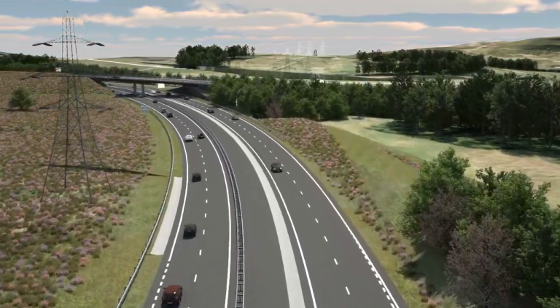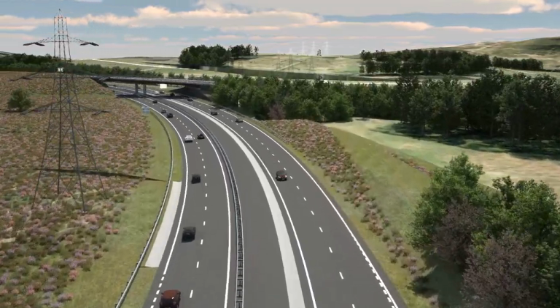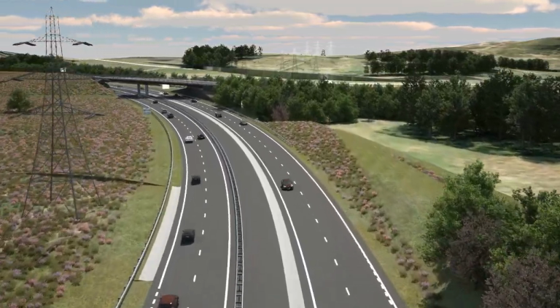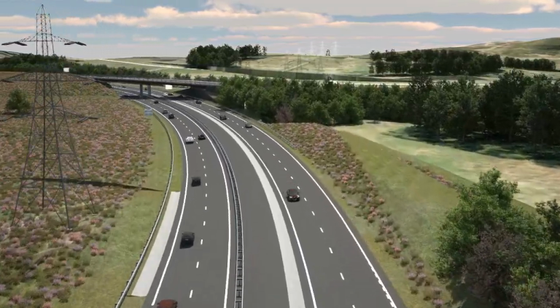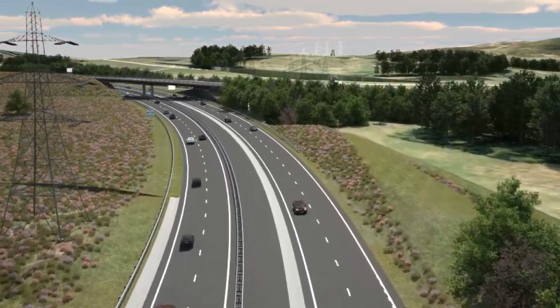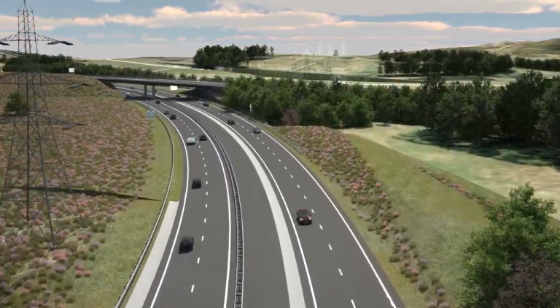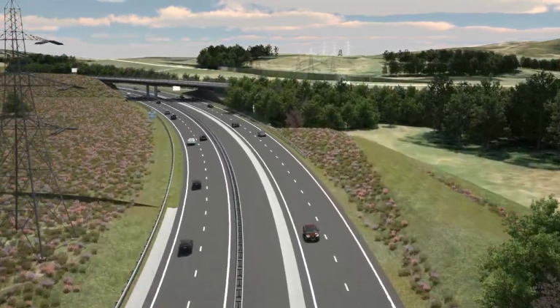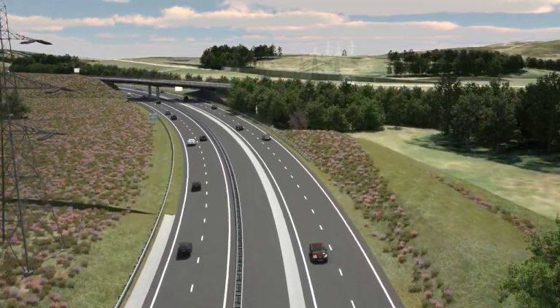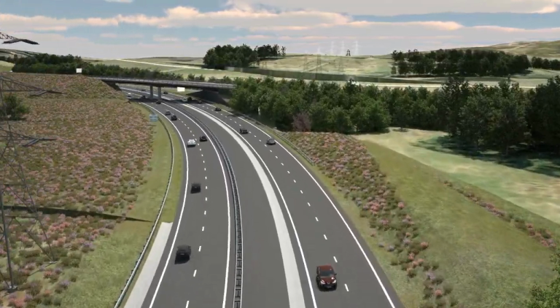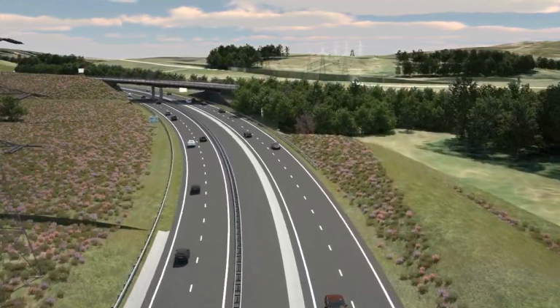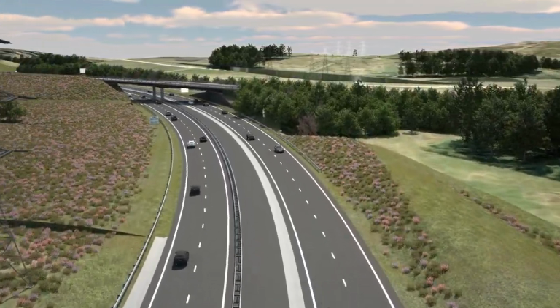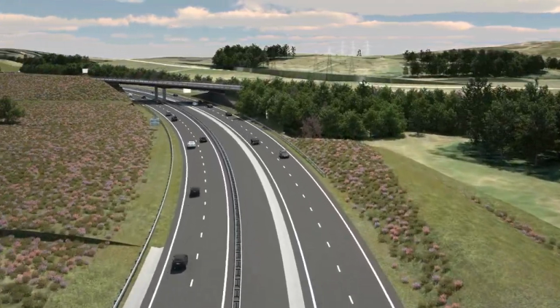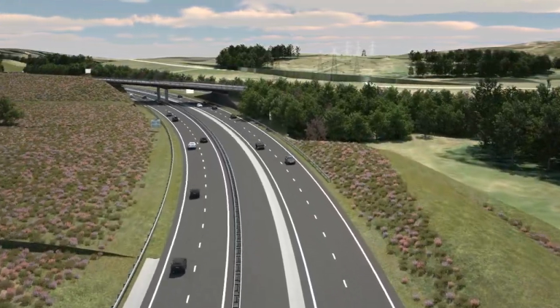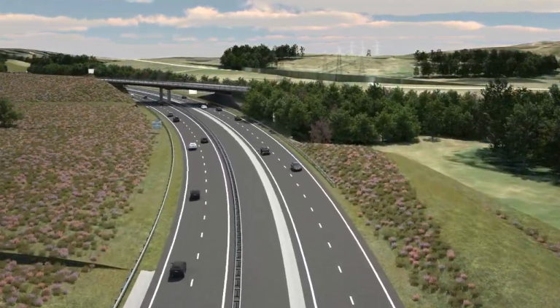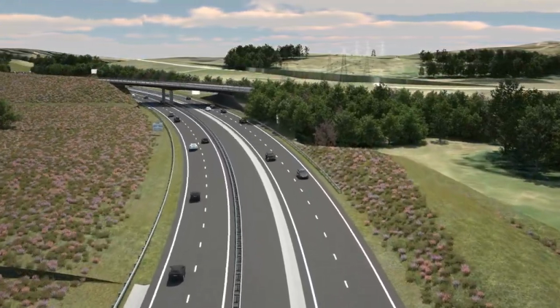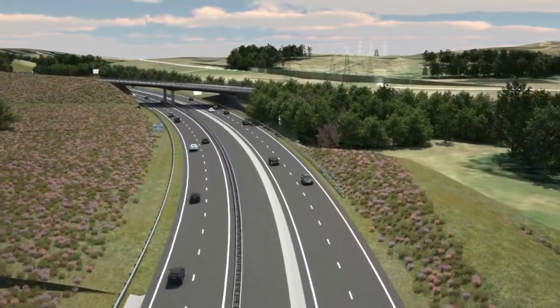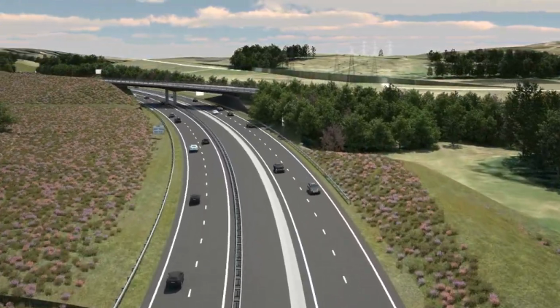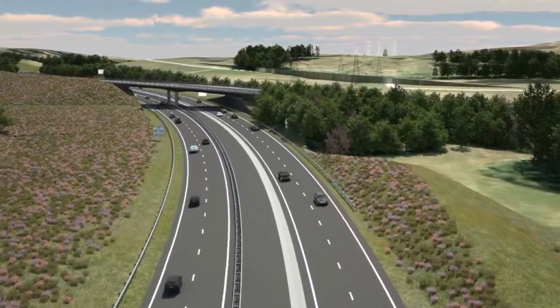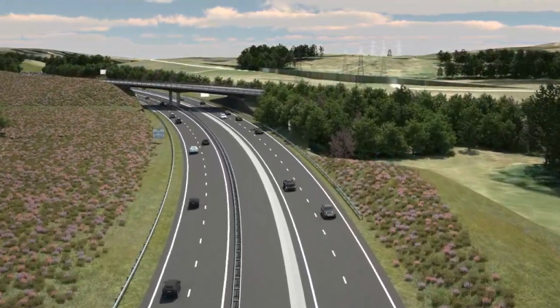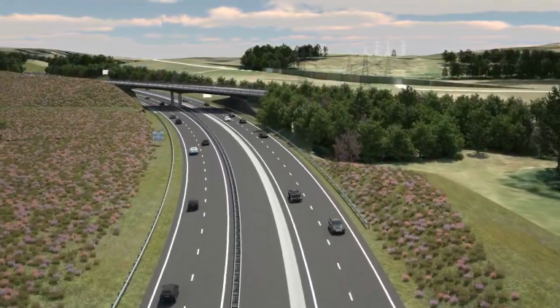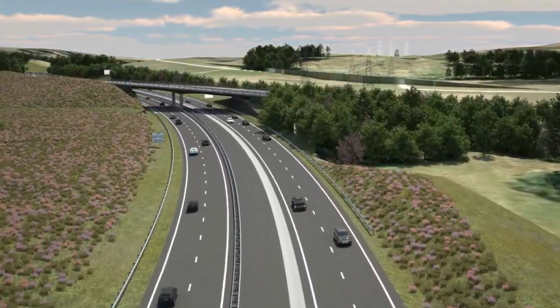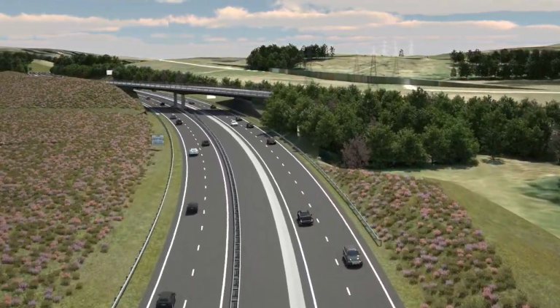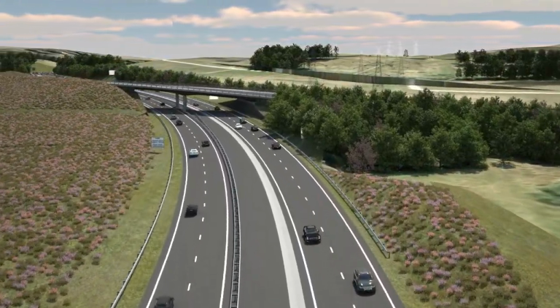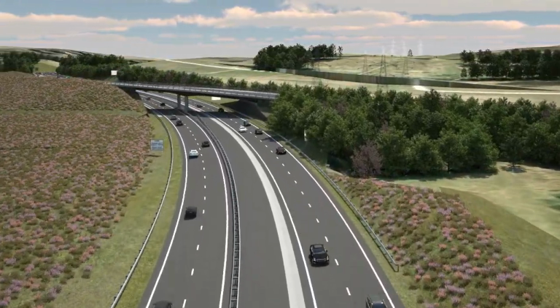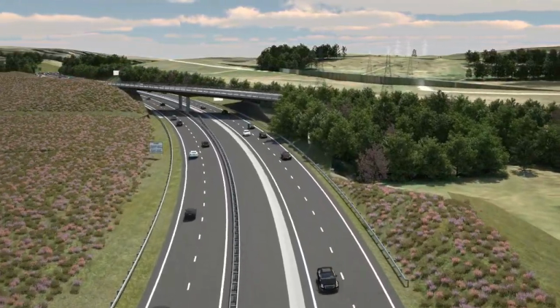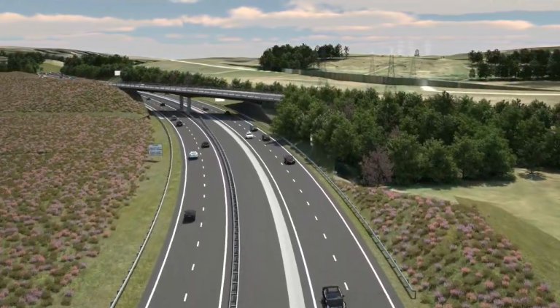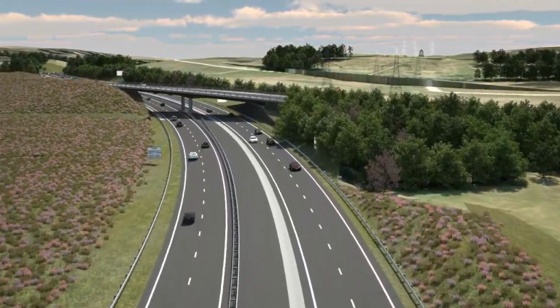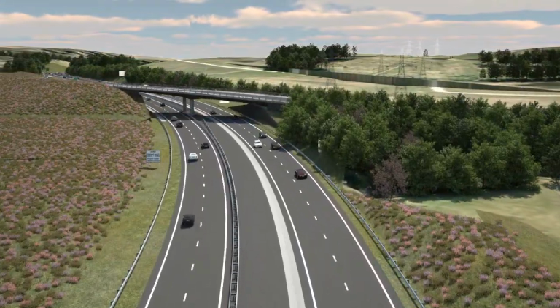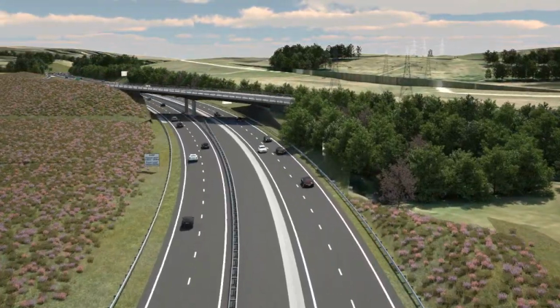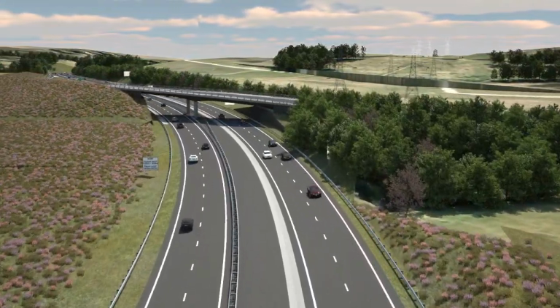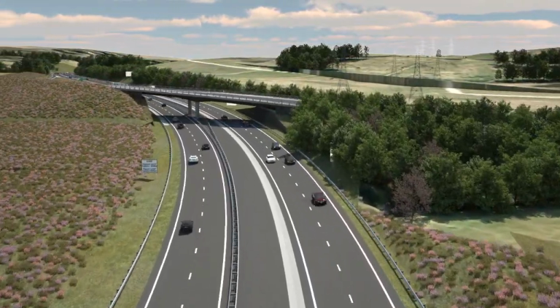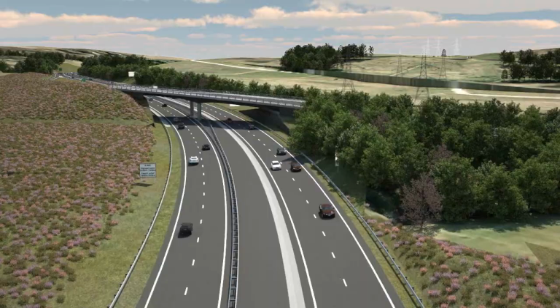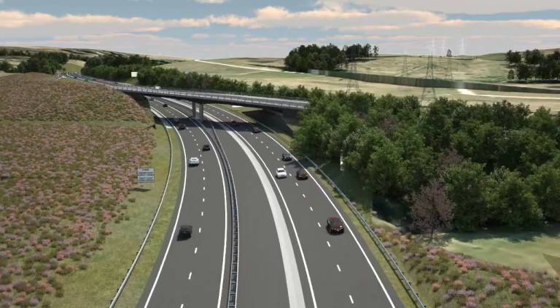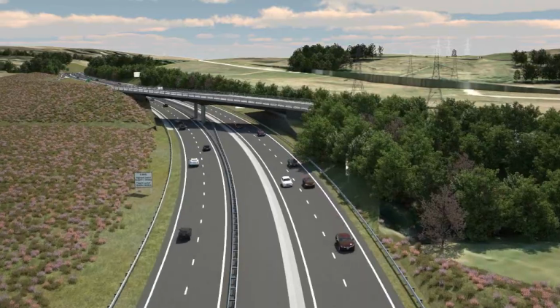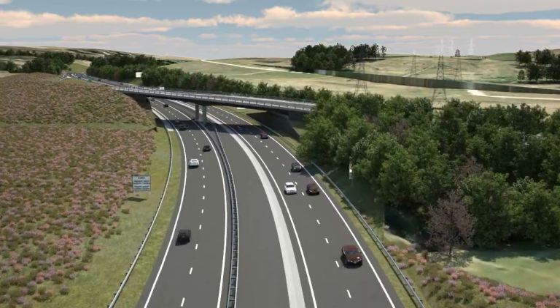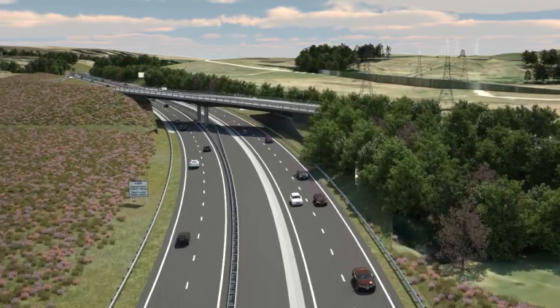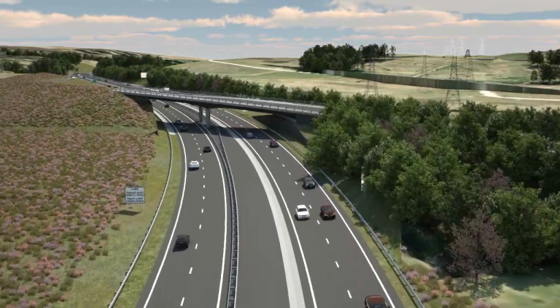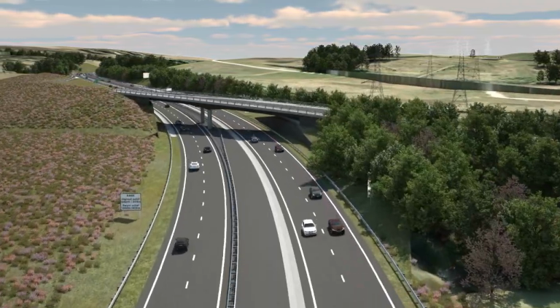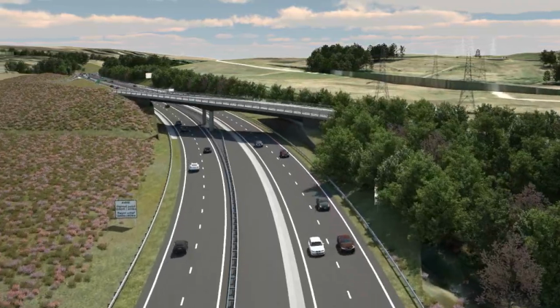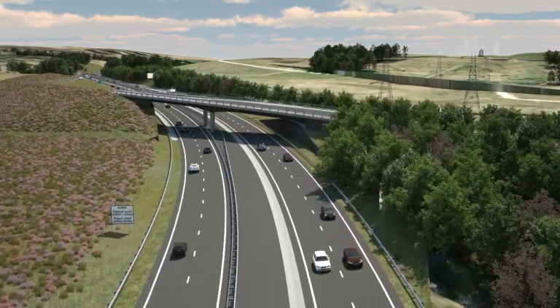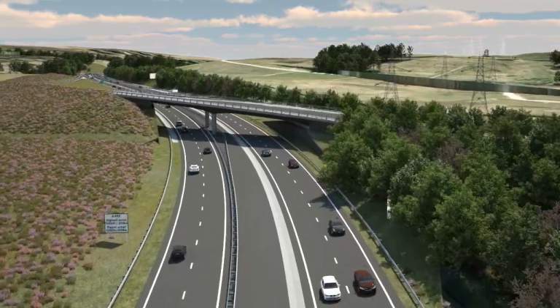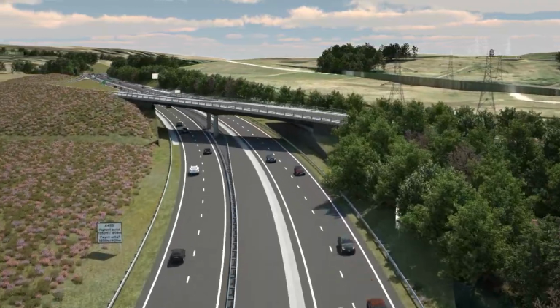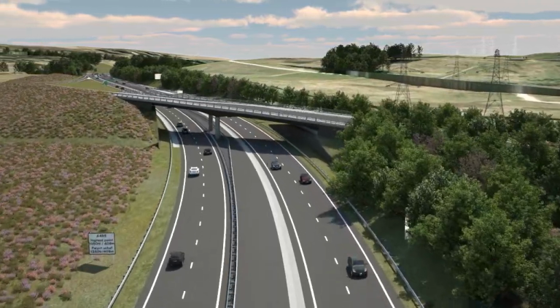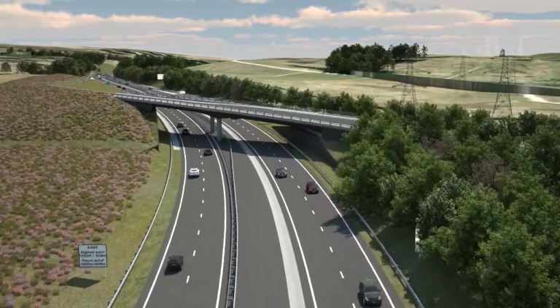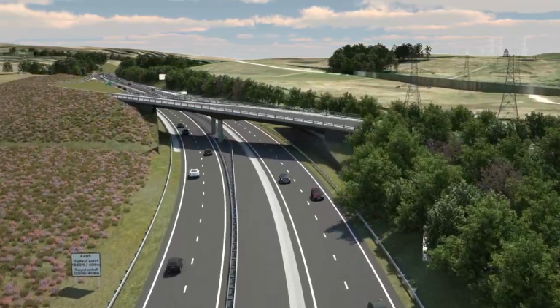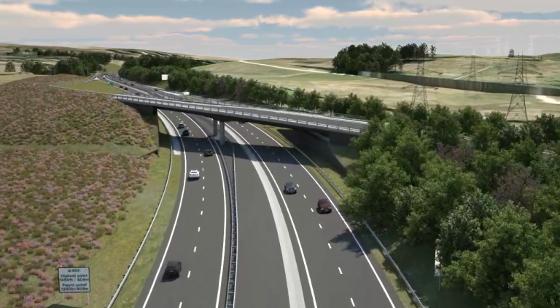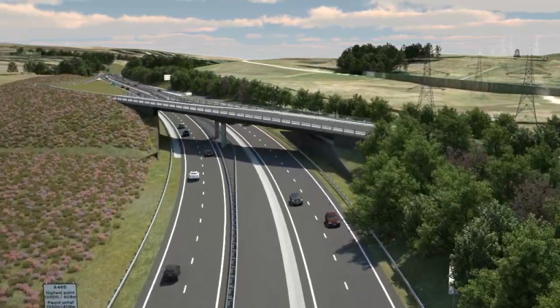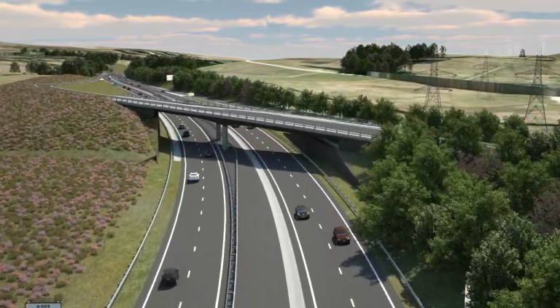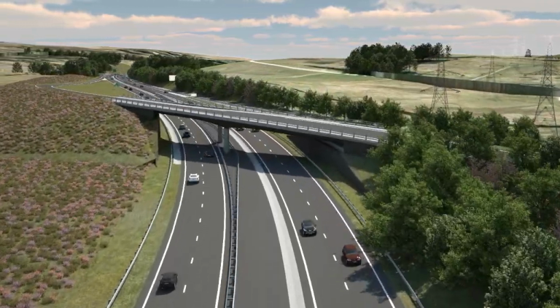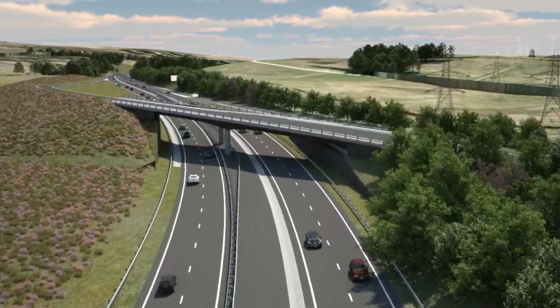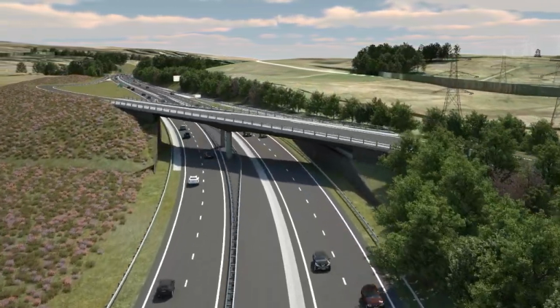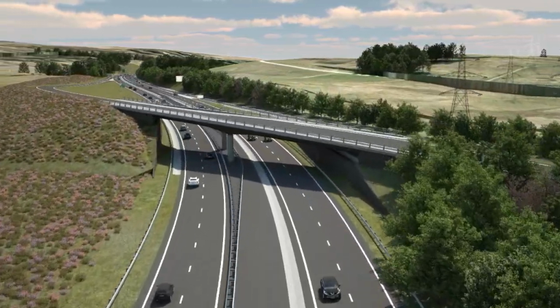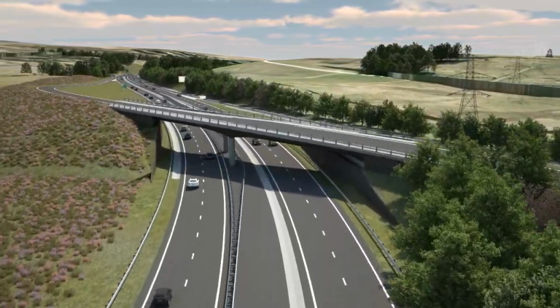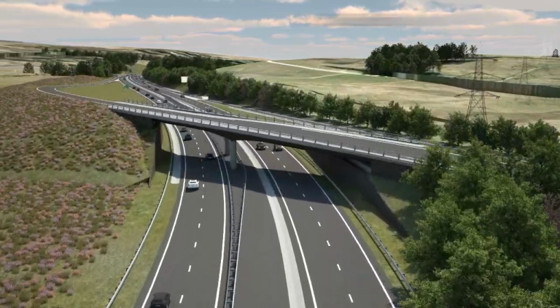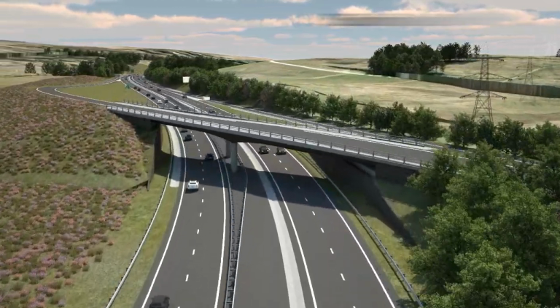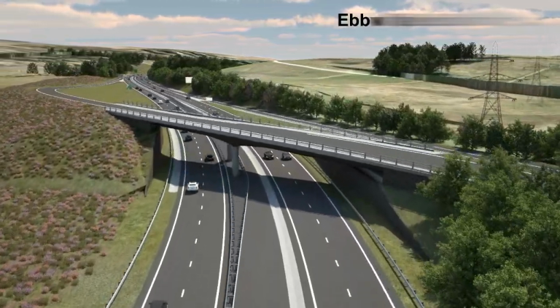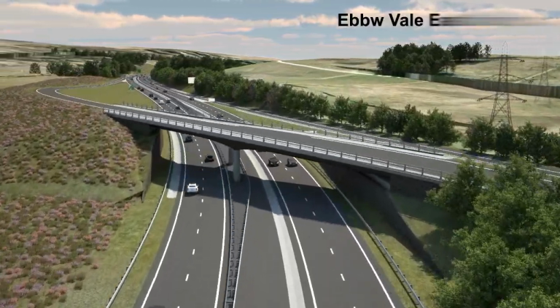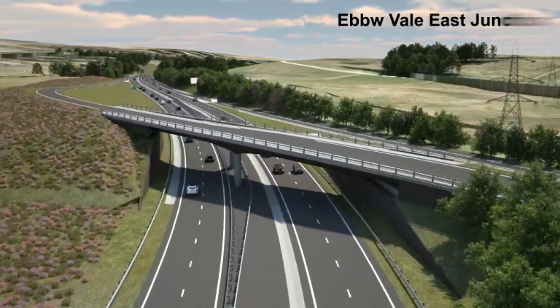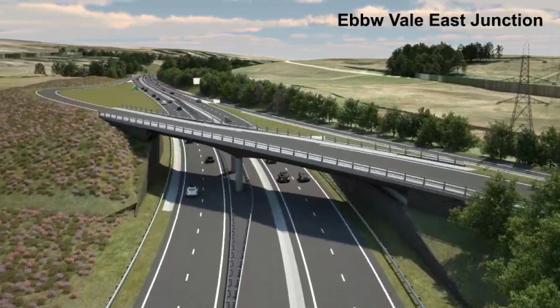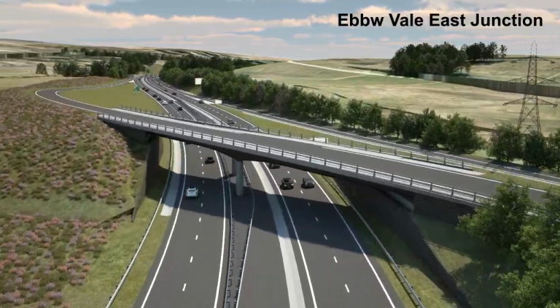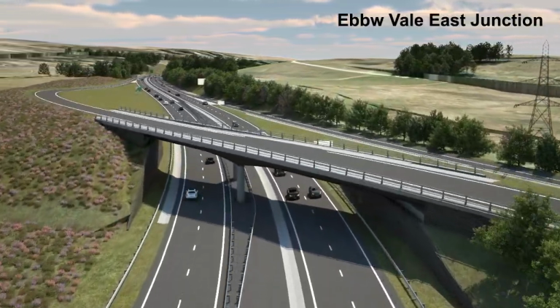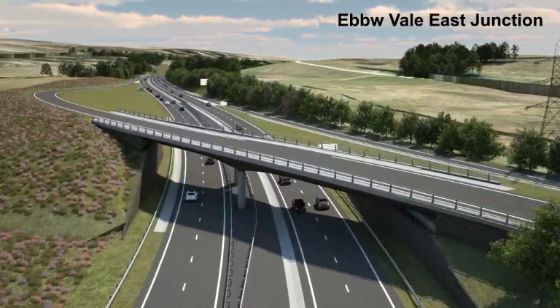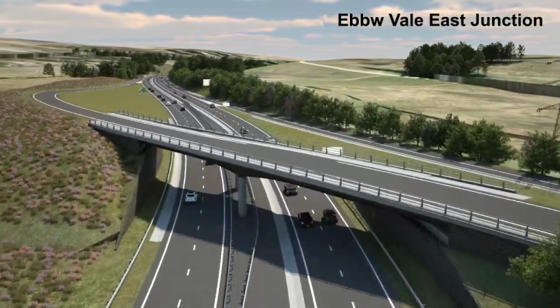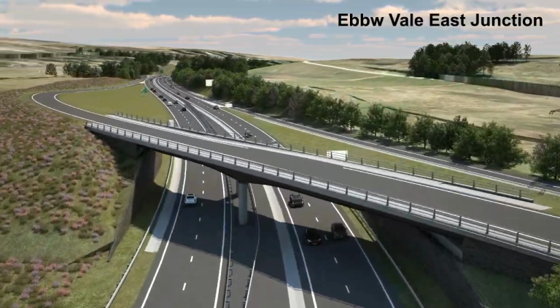Near the Ebbw Vale East Junction, the scheme reaches its new highest point before descending towards Bryn Mawr.